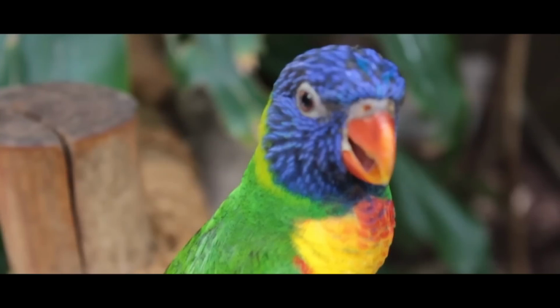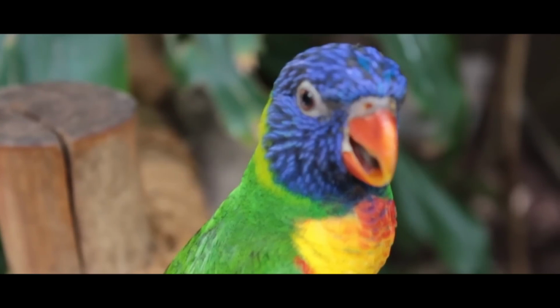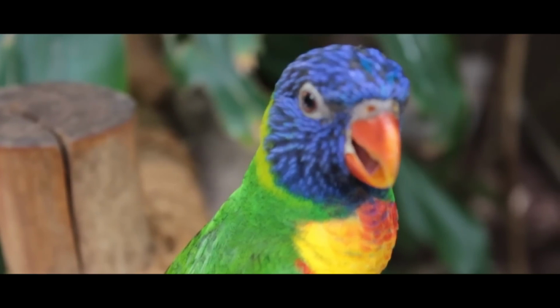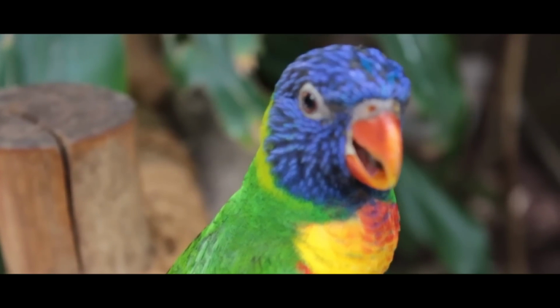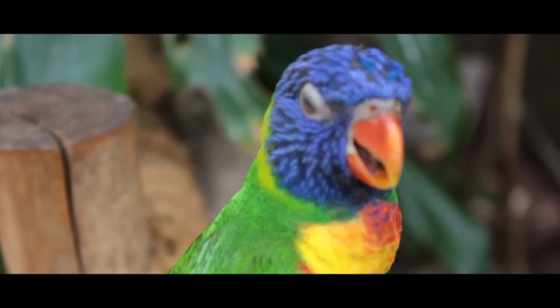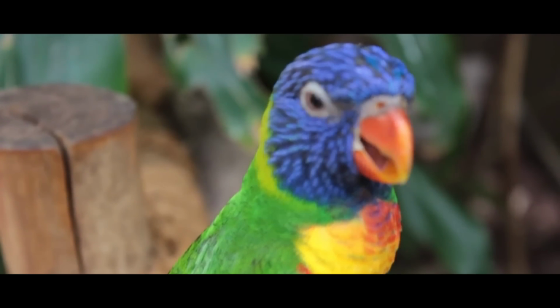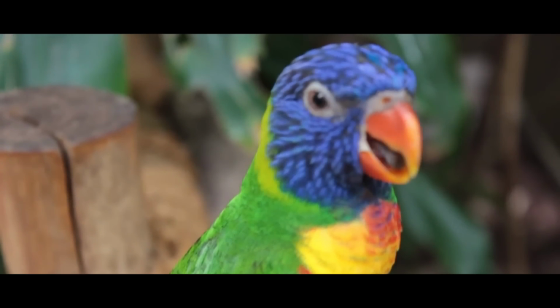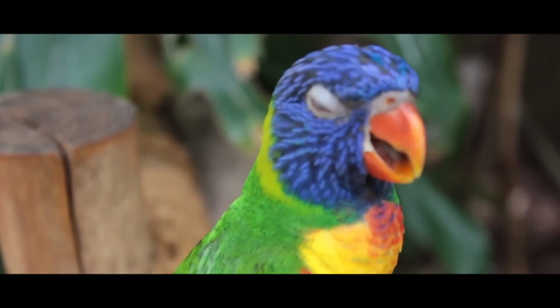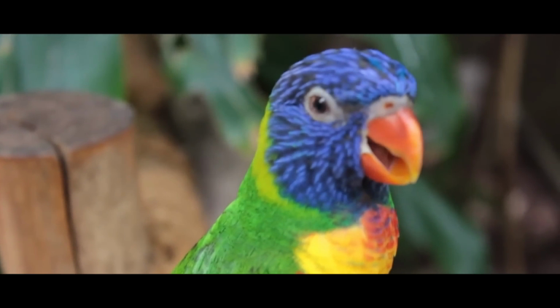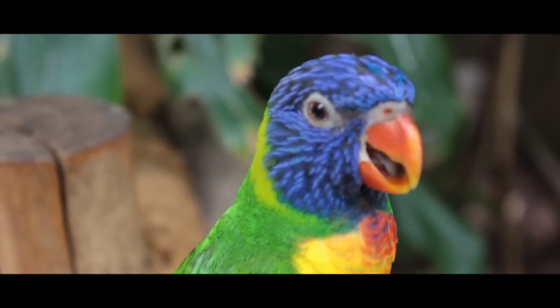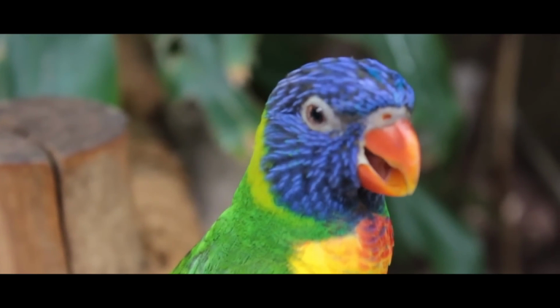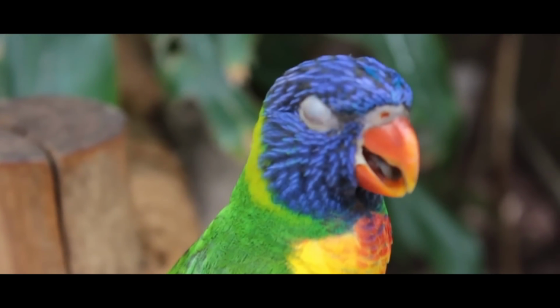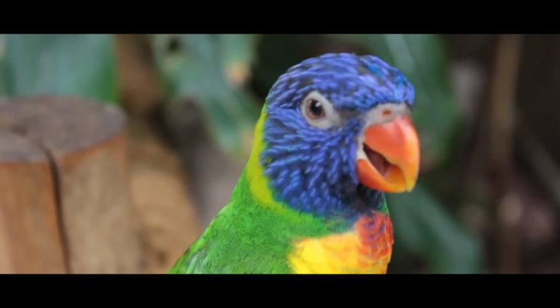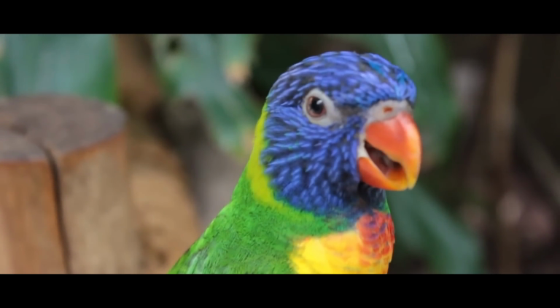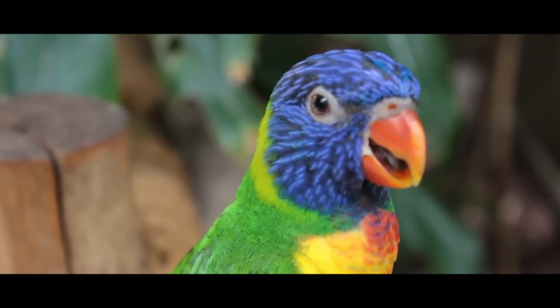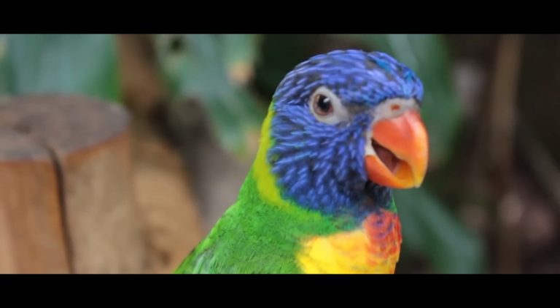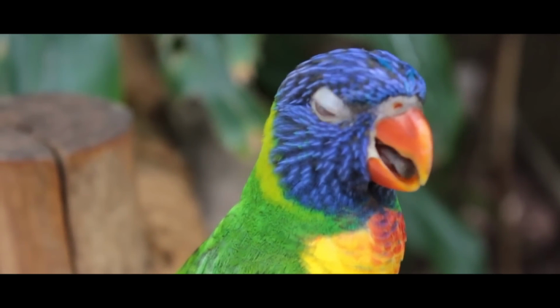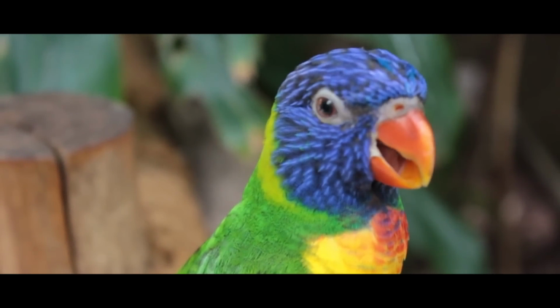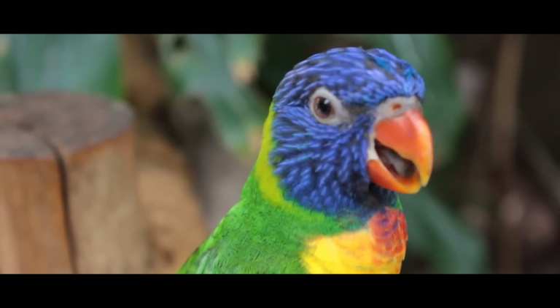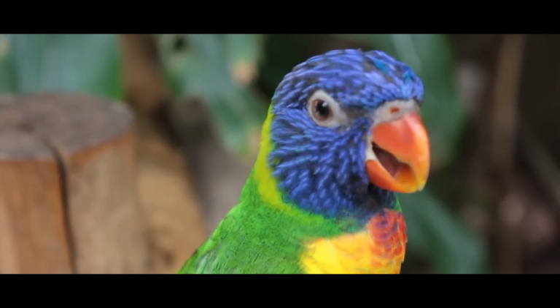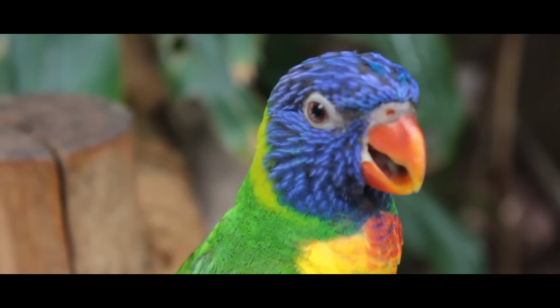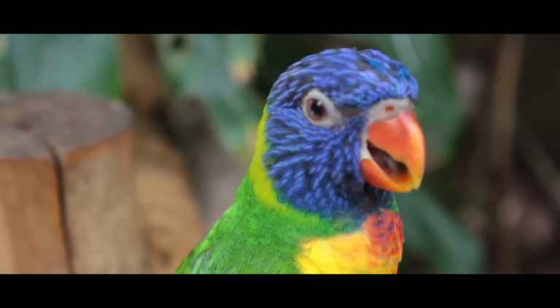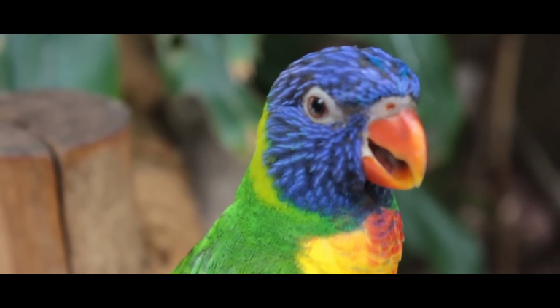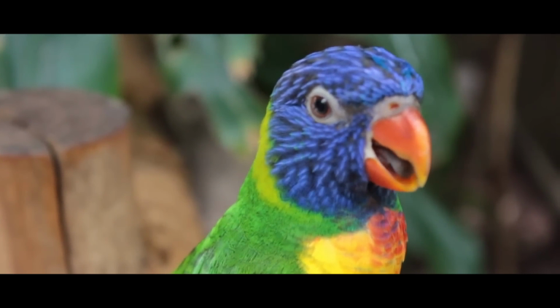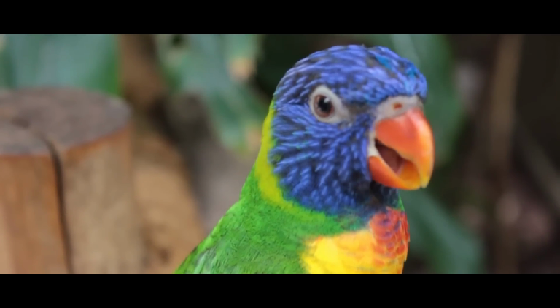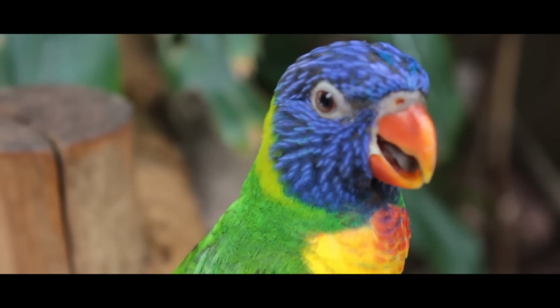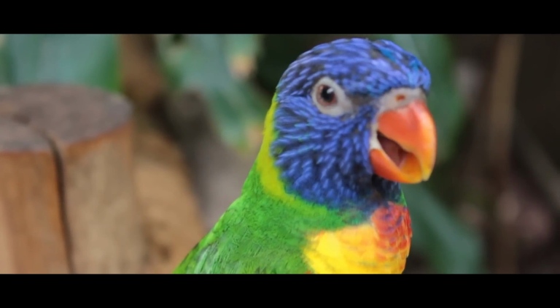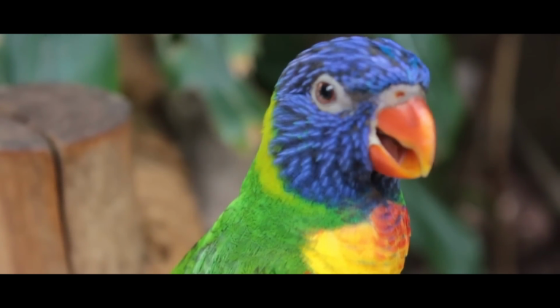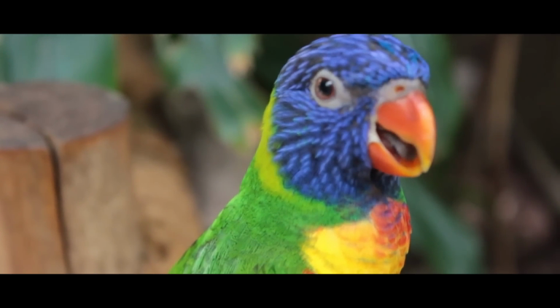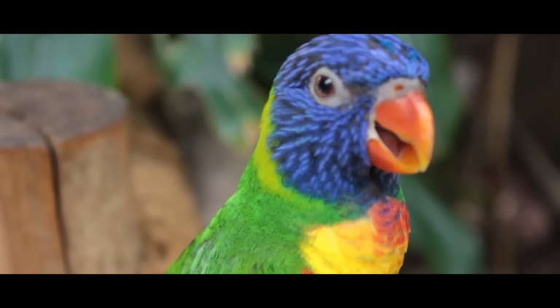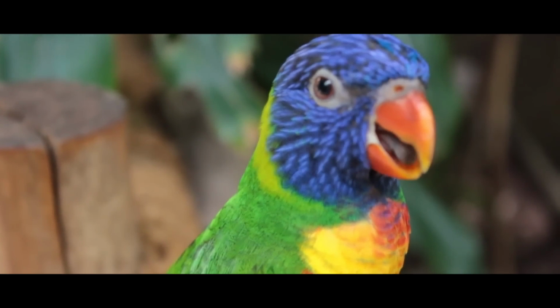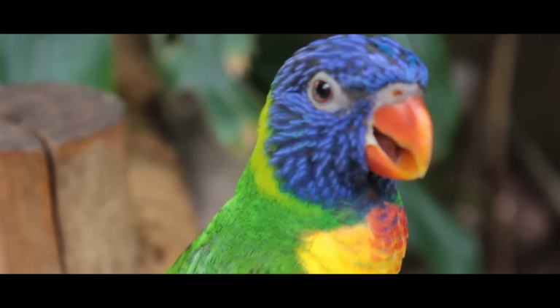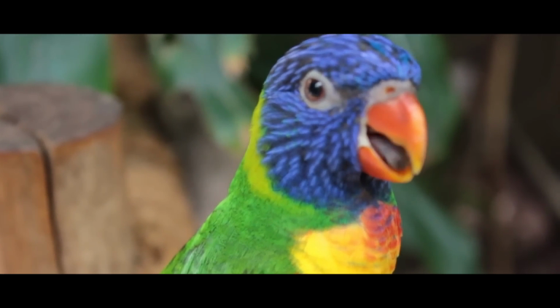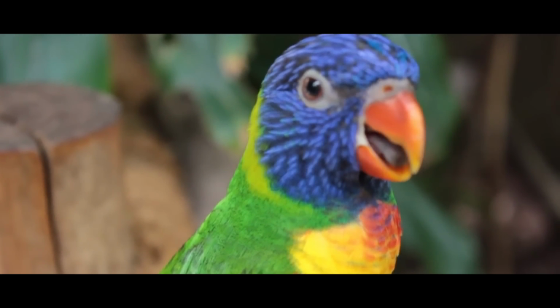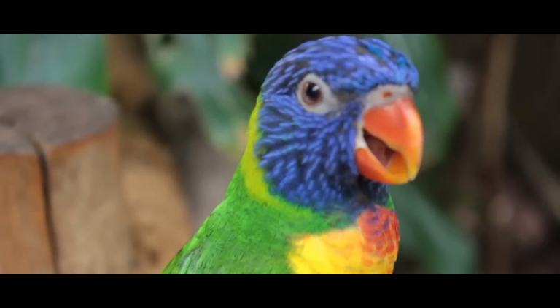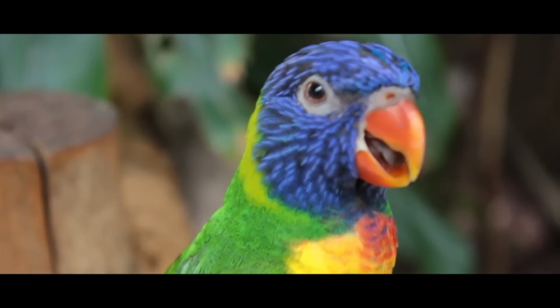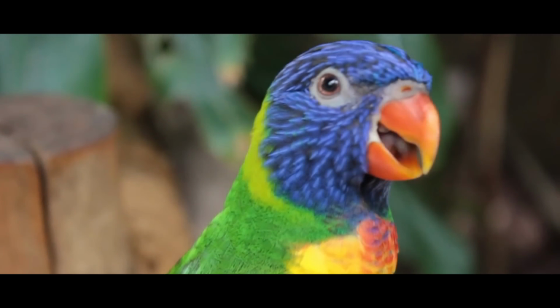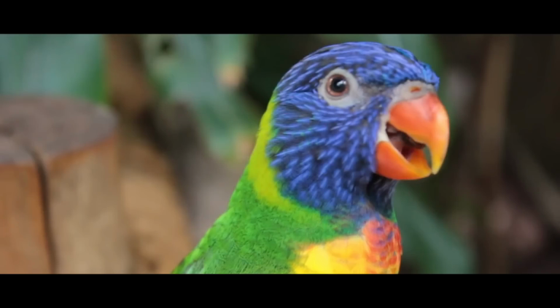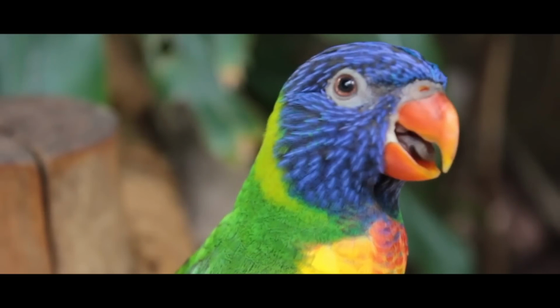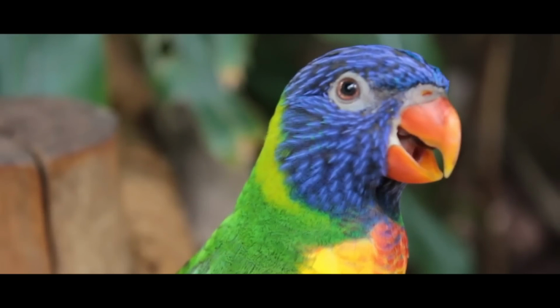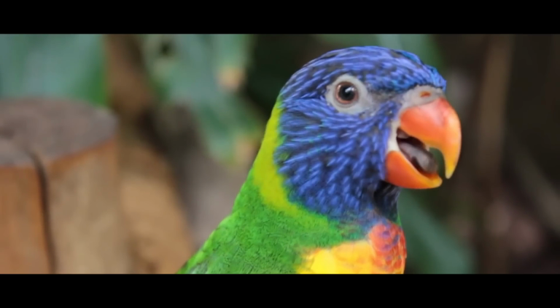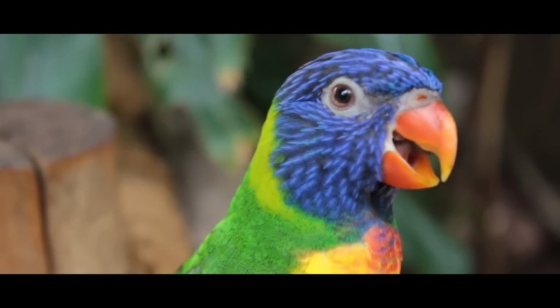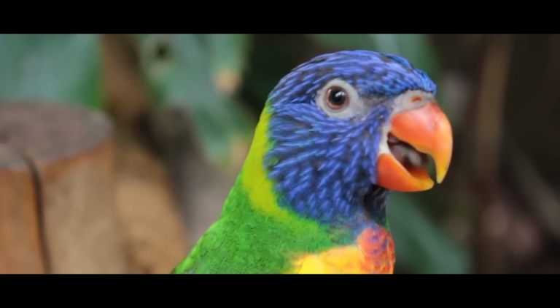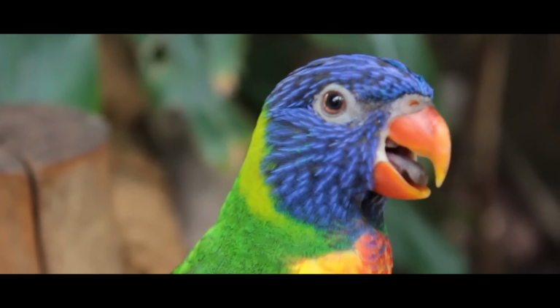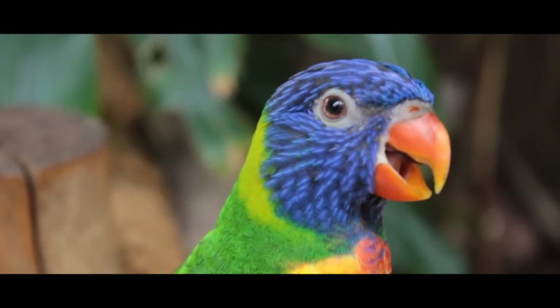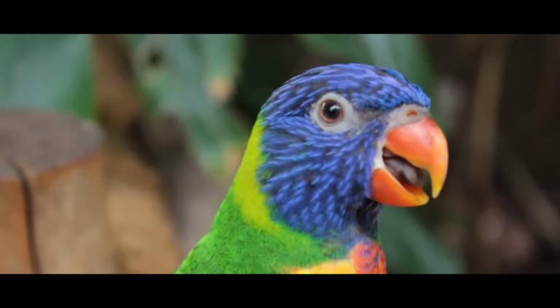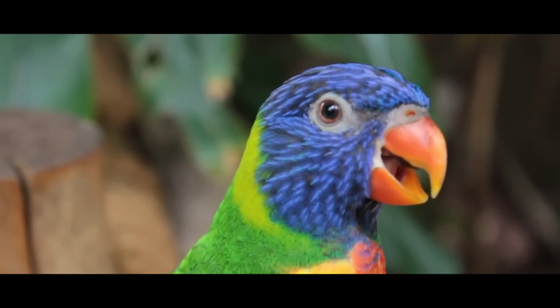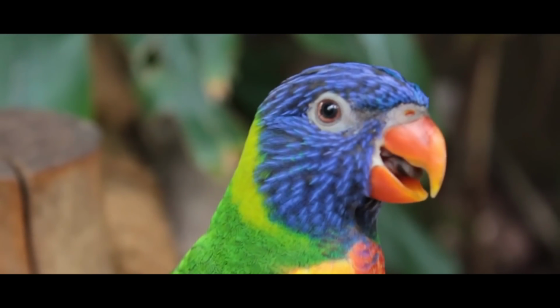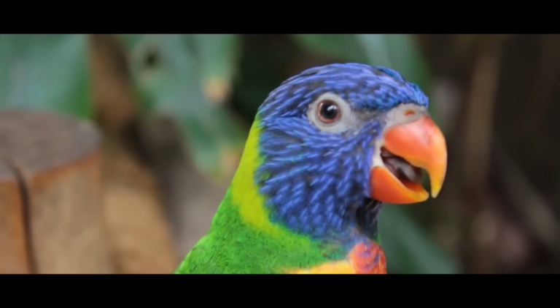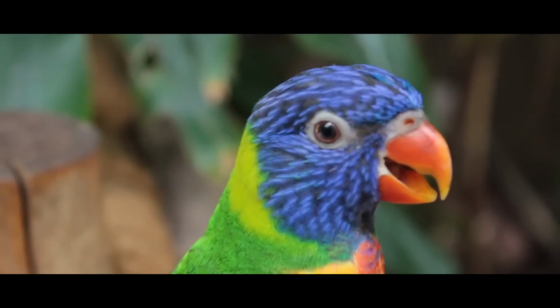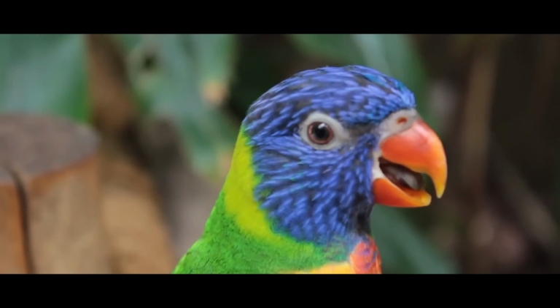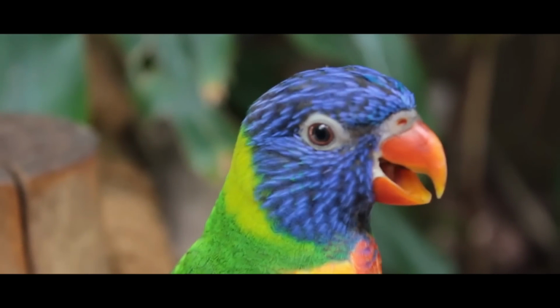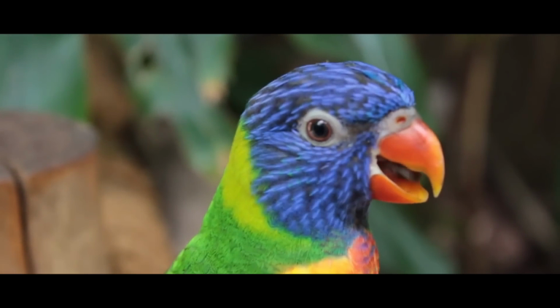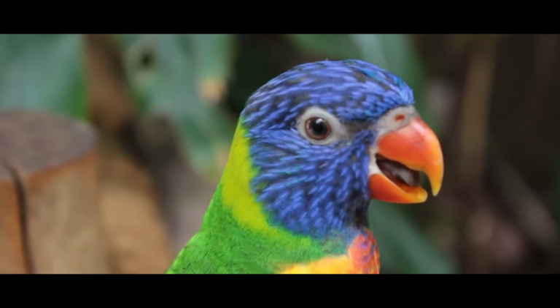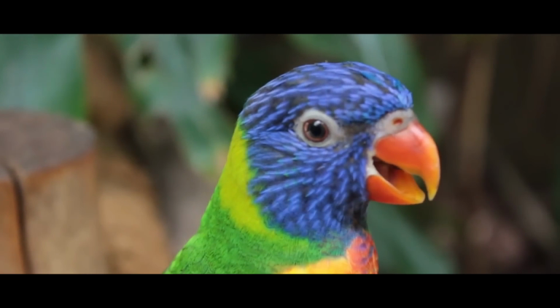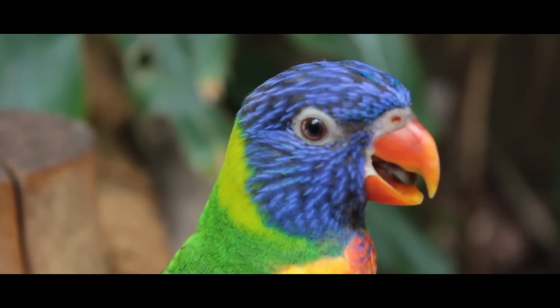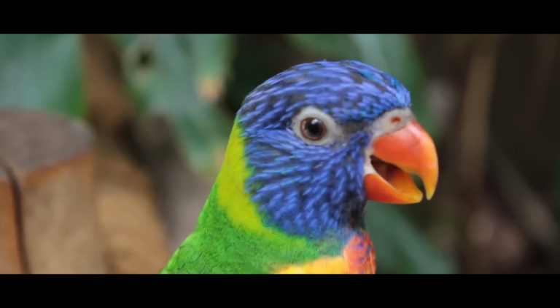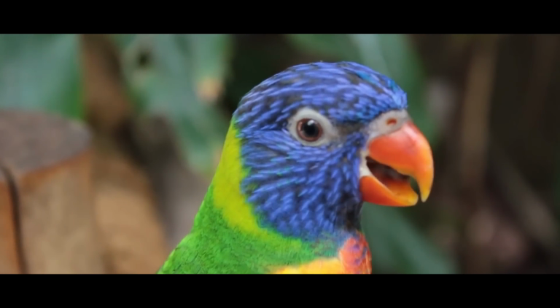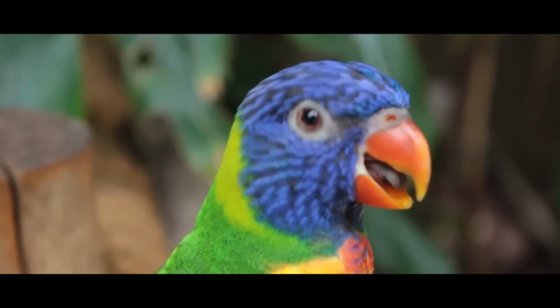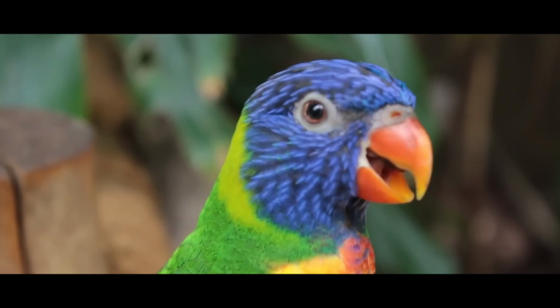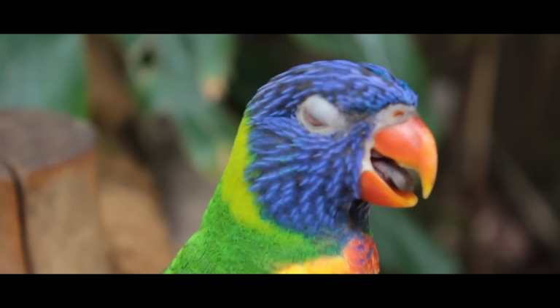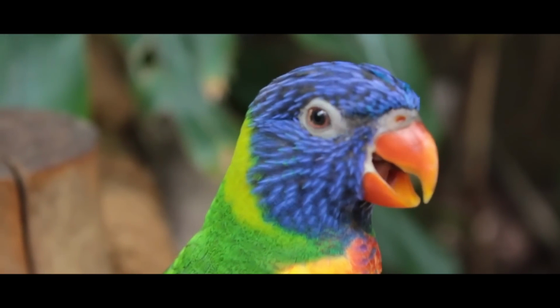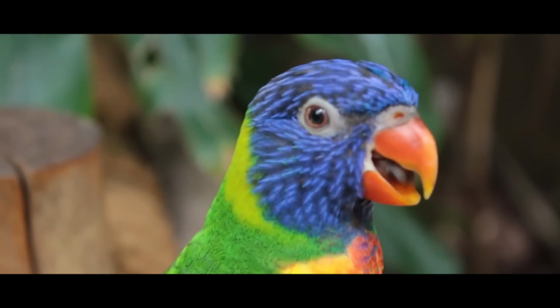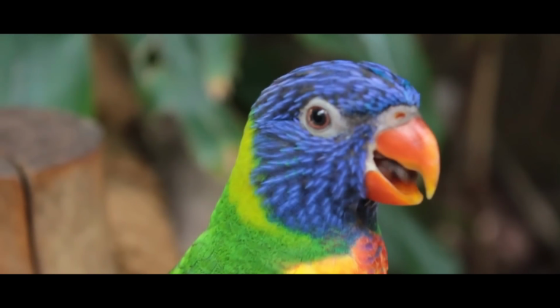This makes their beaks much more flexible, which helps them build nests, clean themselves, get food, and defend themselves.